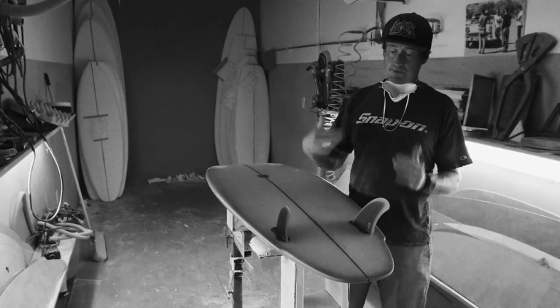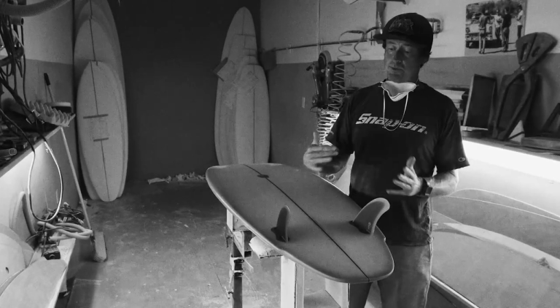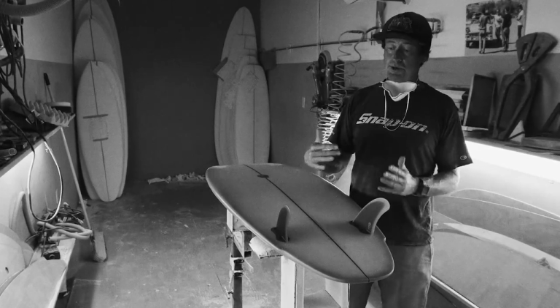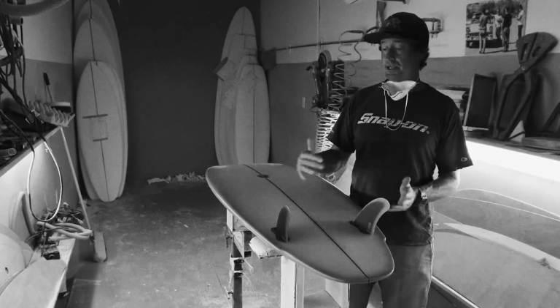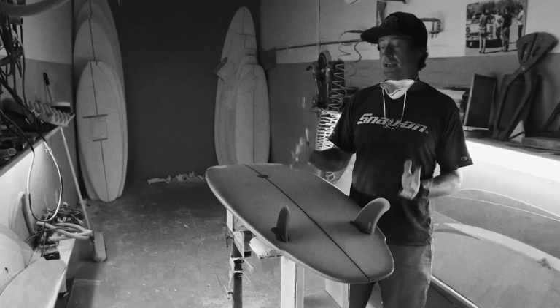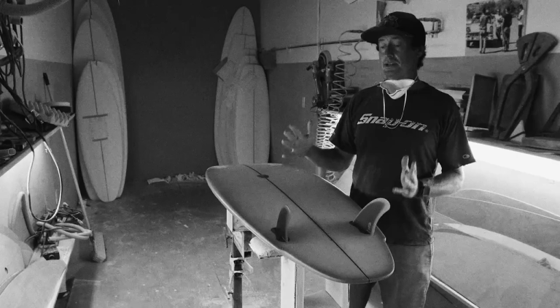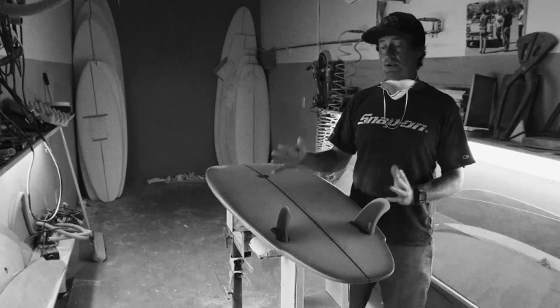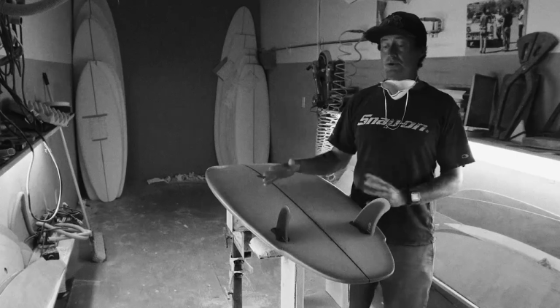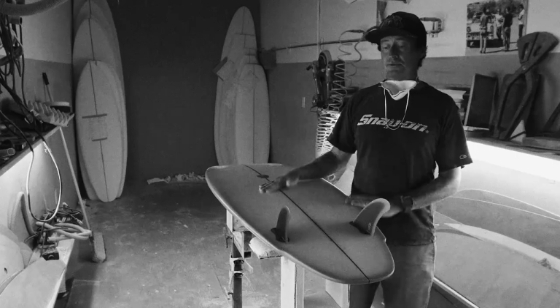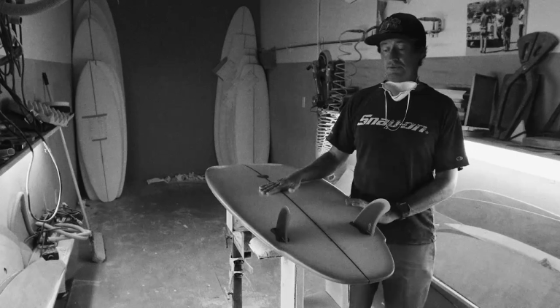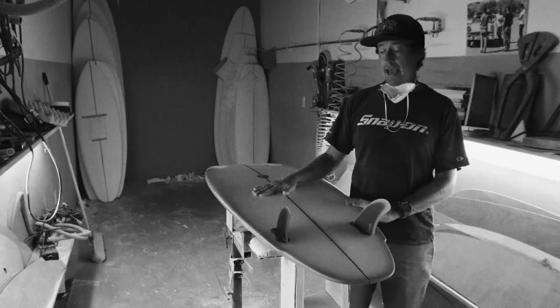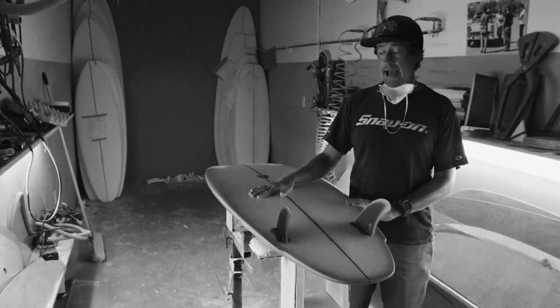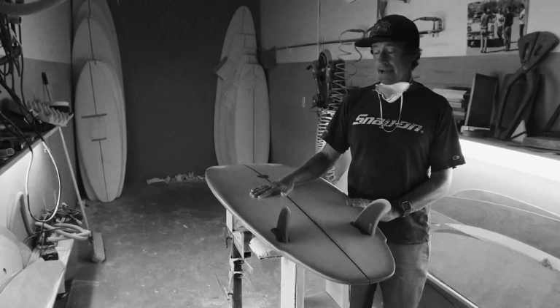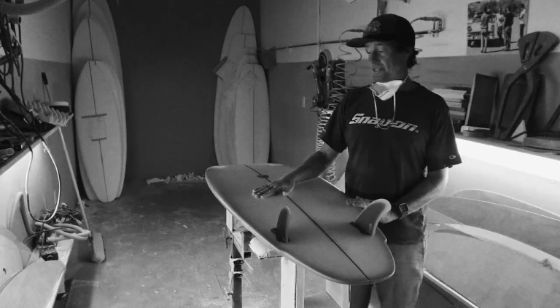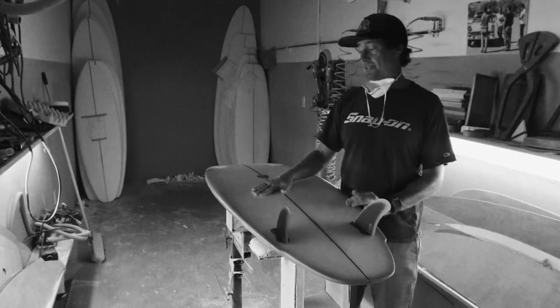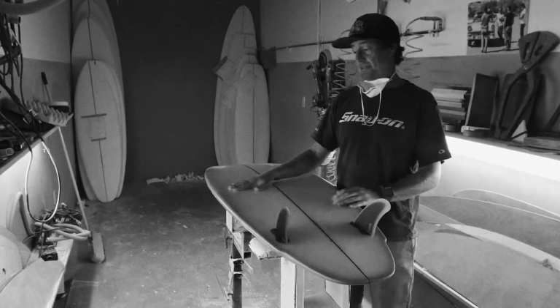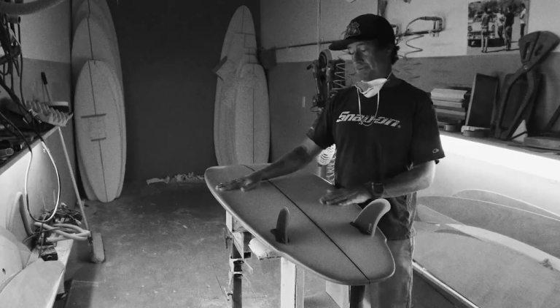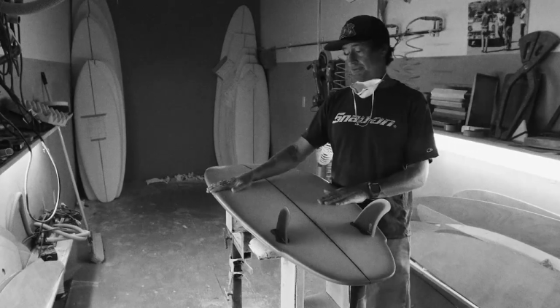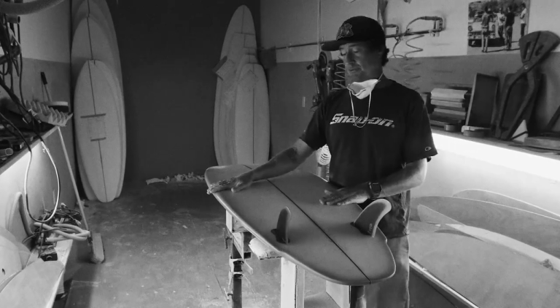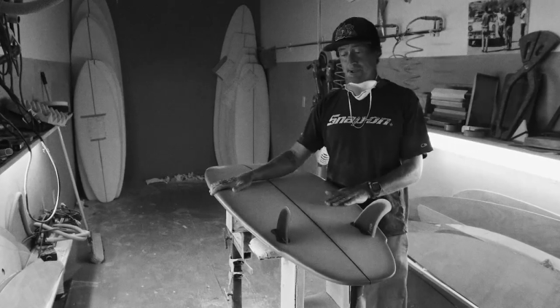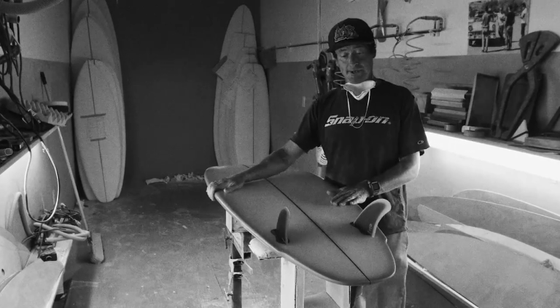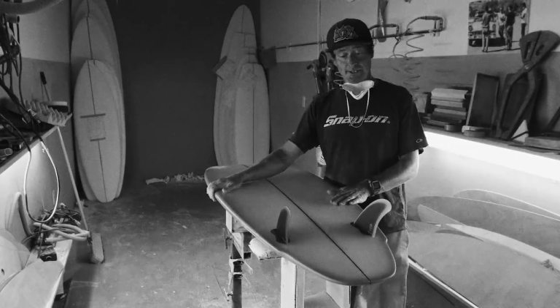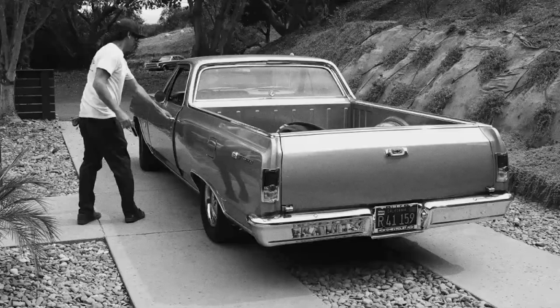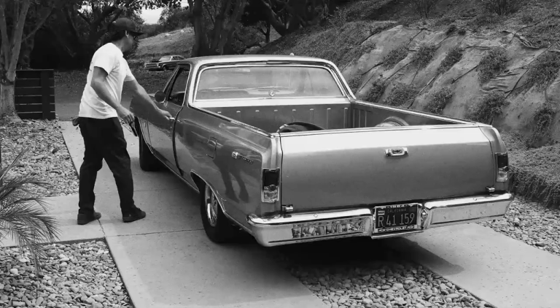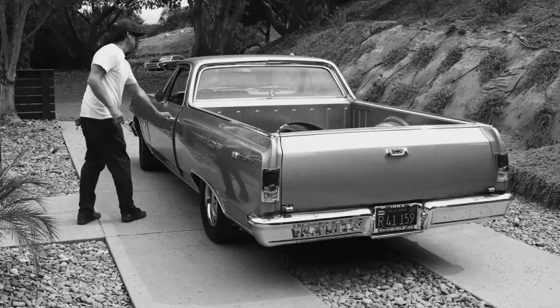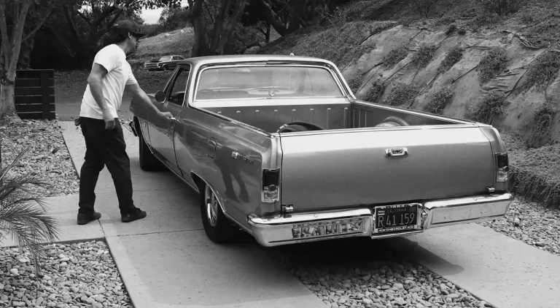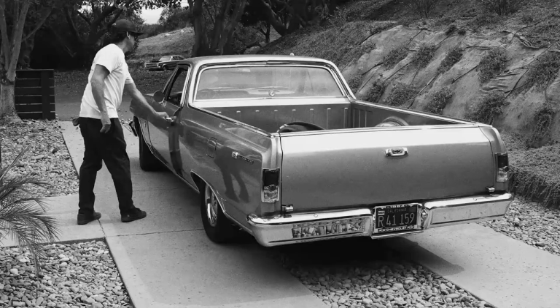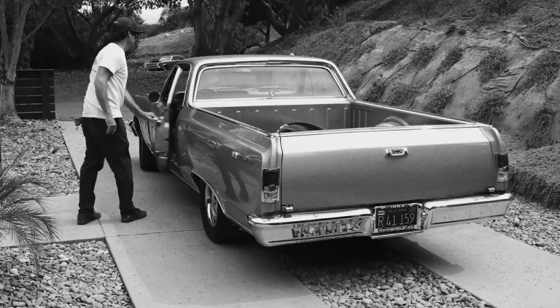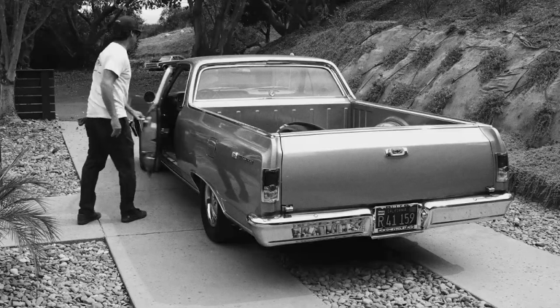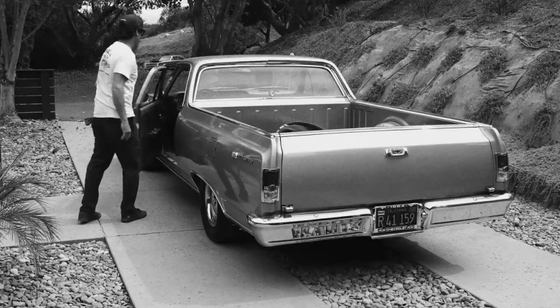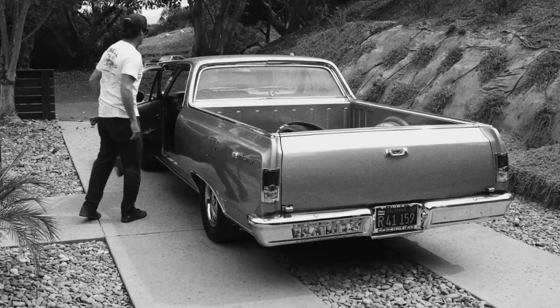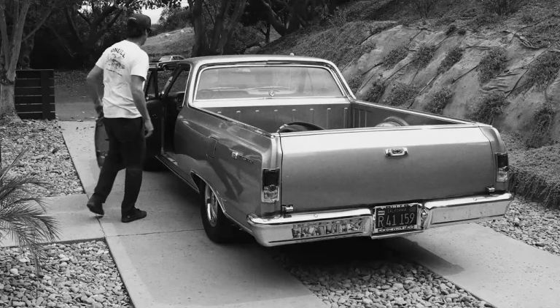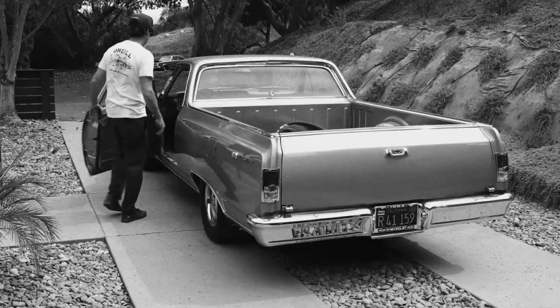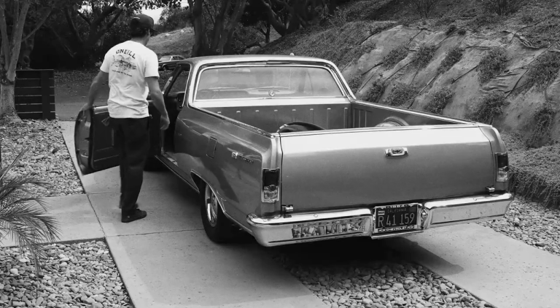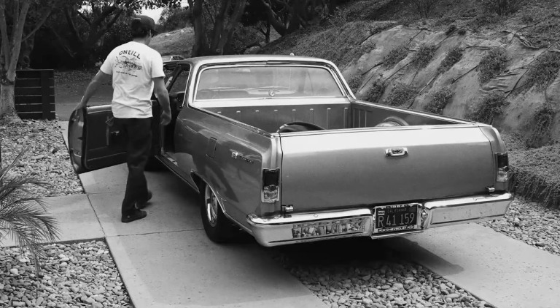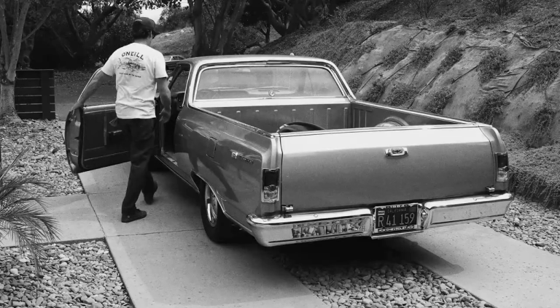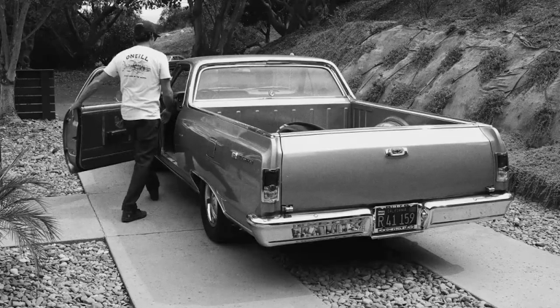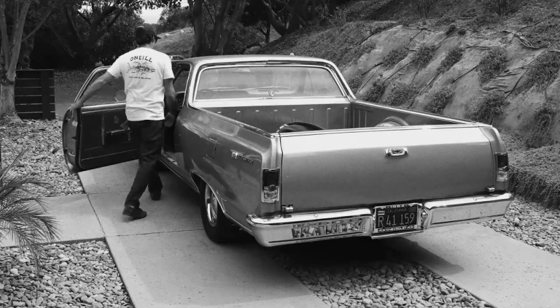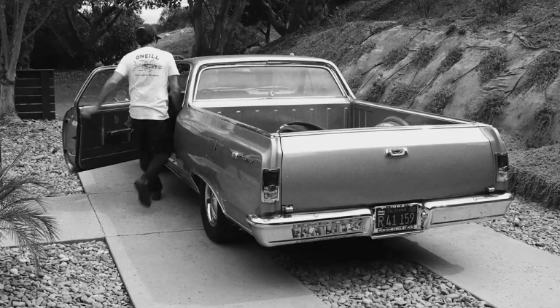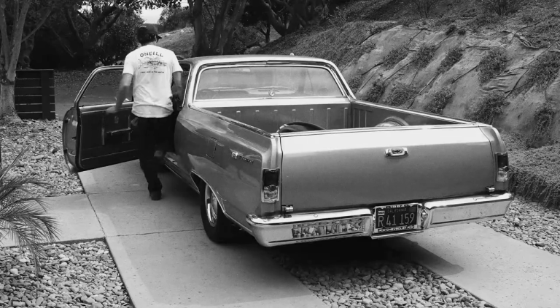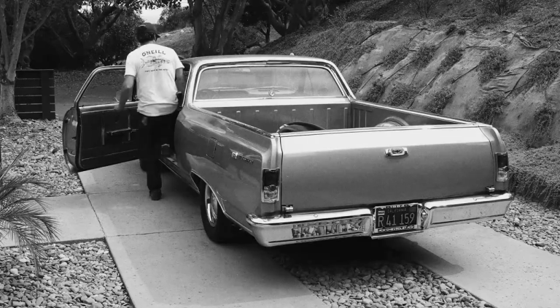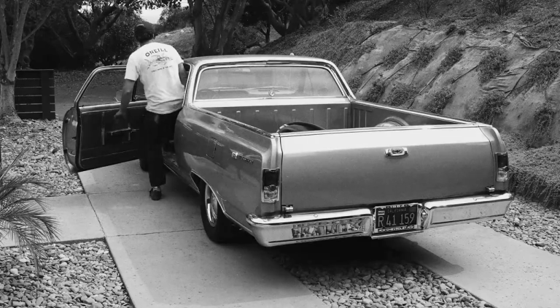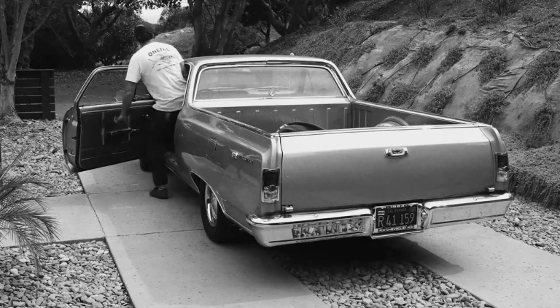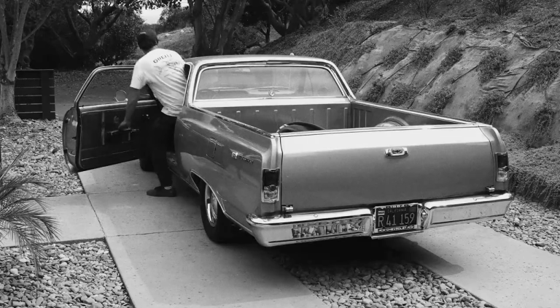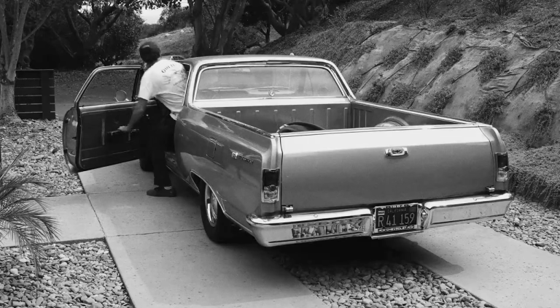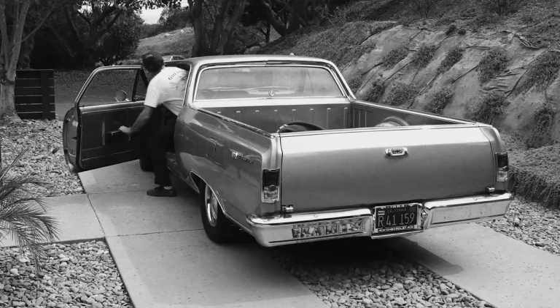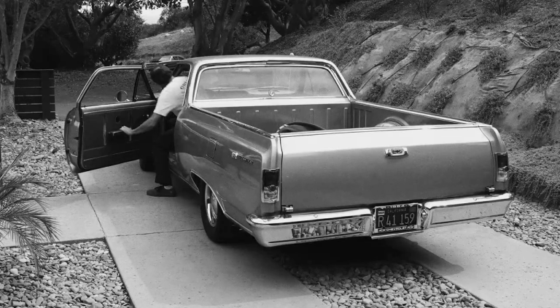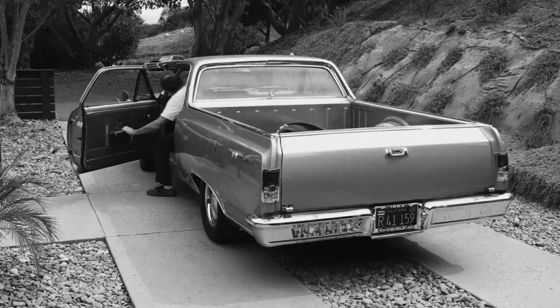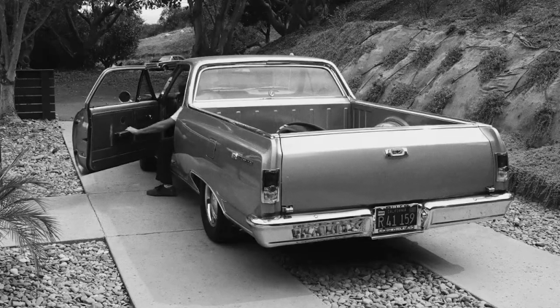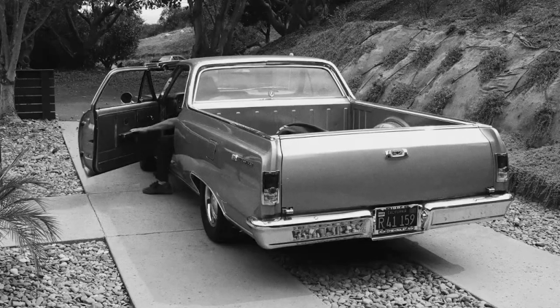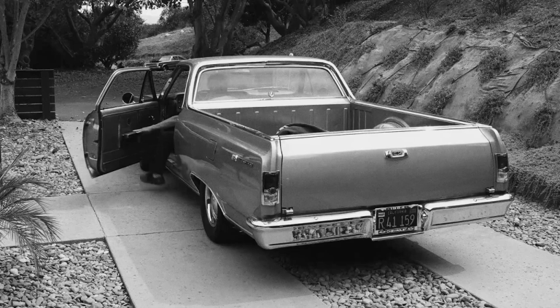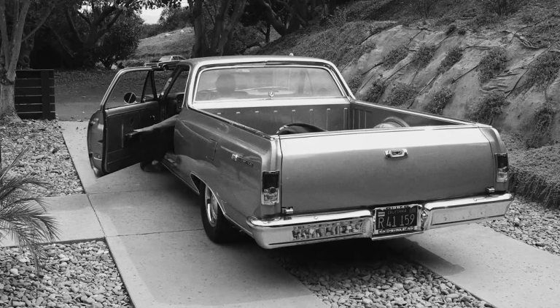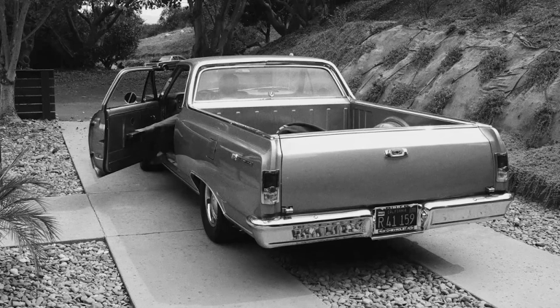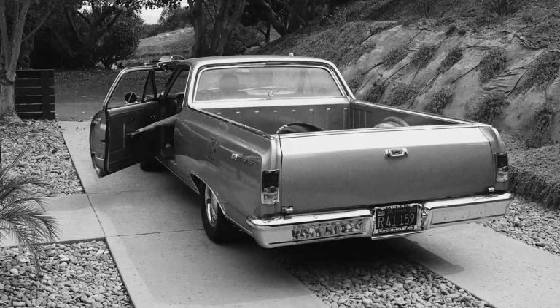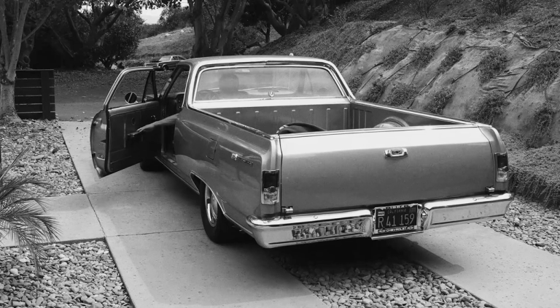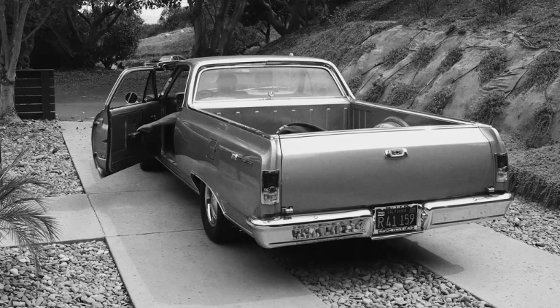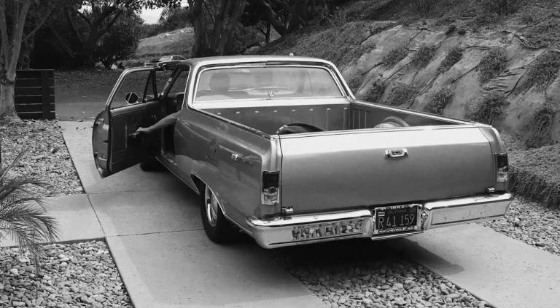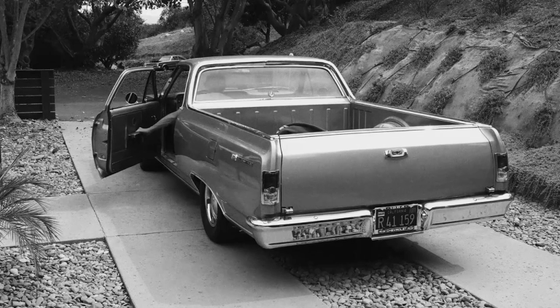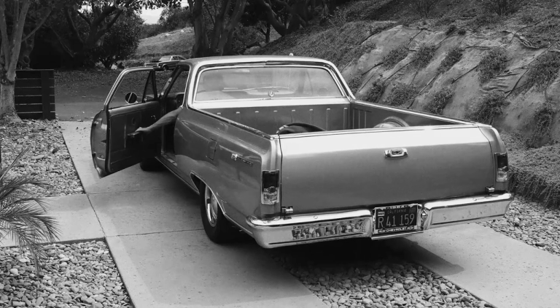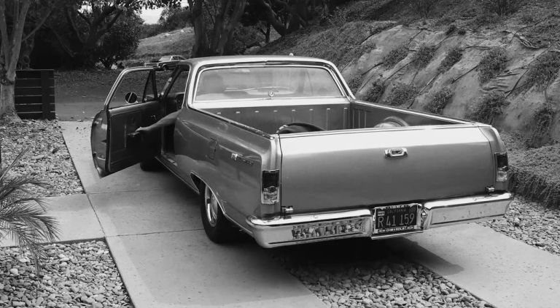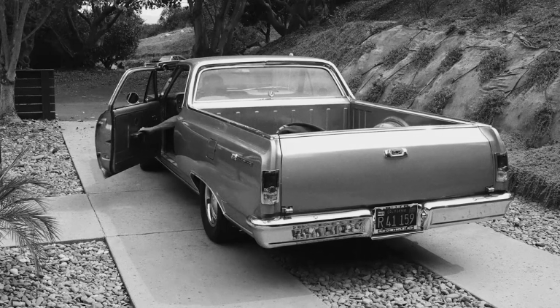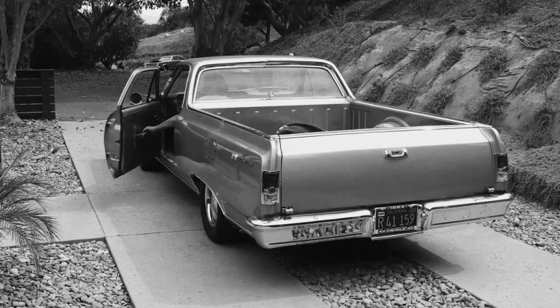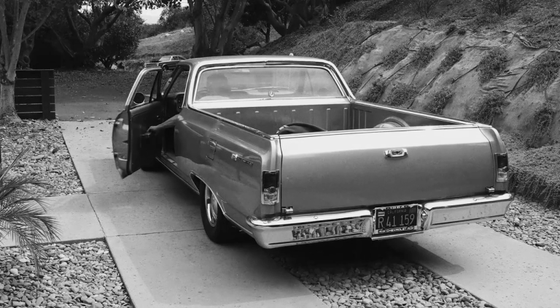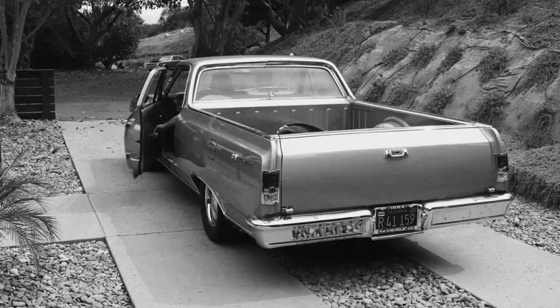I'm just really into going fast, whether it's in a car, on a bike, or on a surfboard. And that's the same approach I have for designing fins.